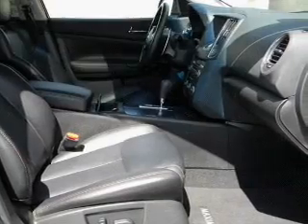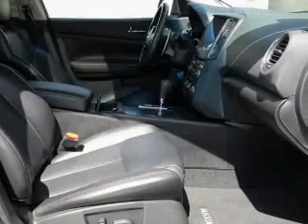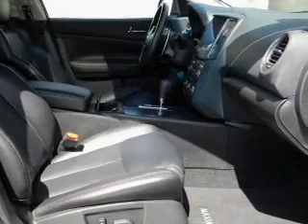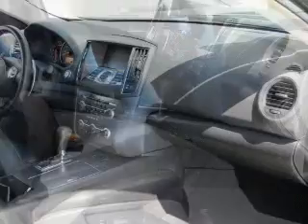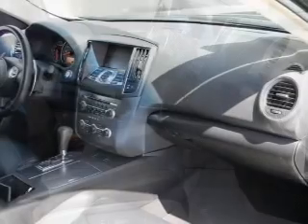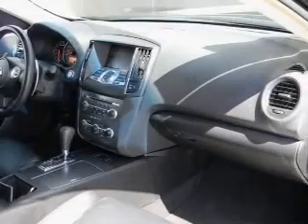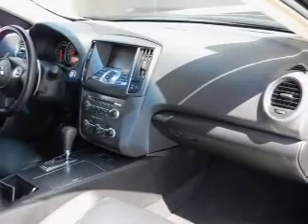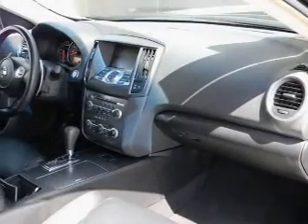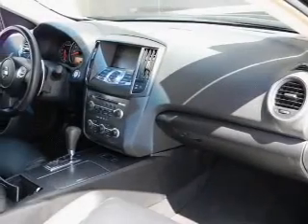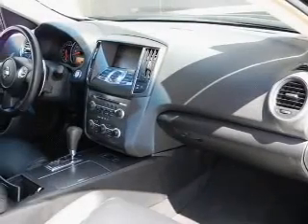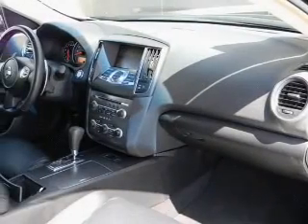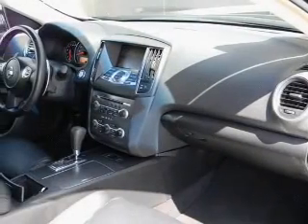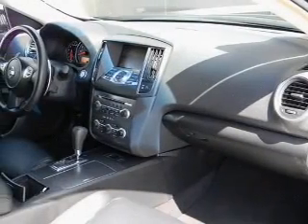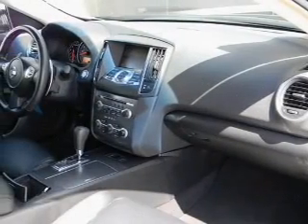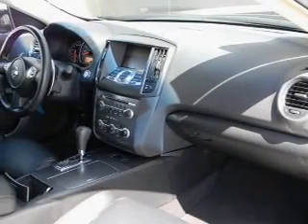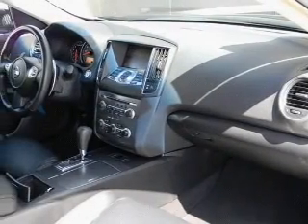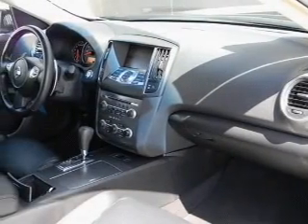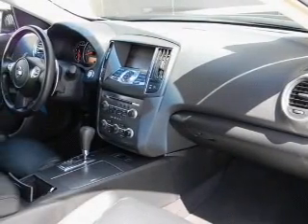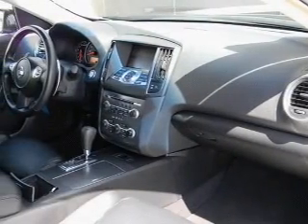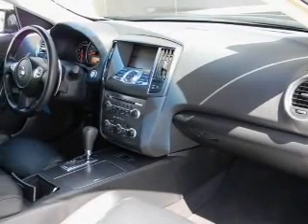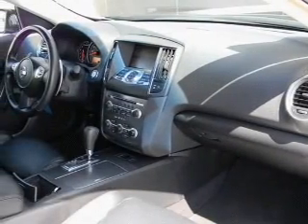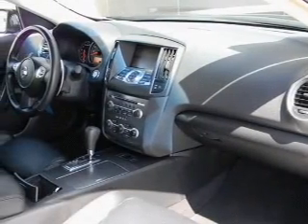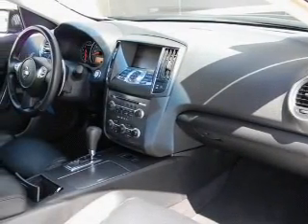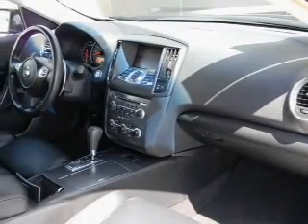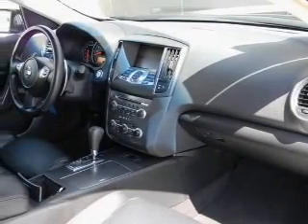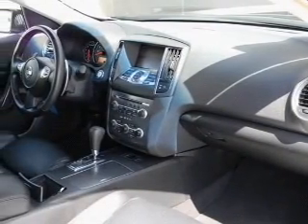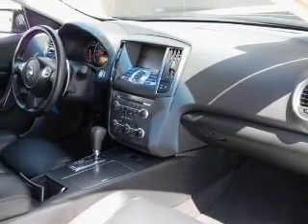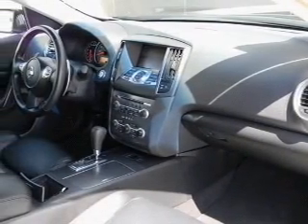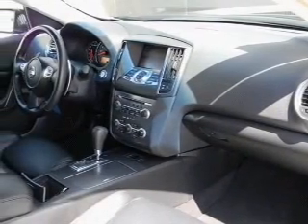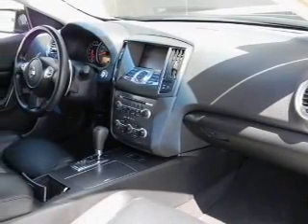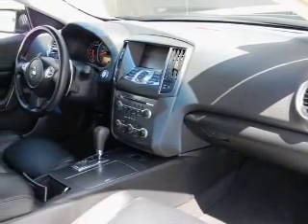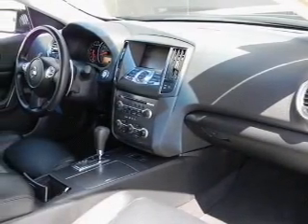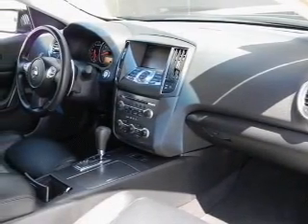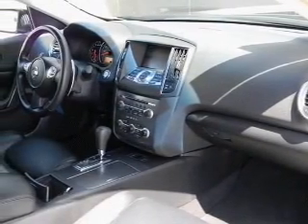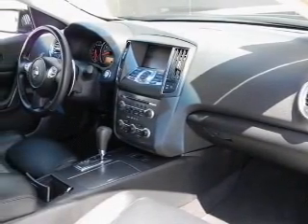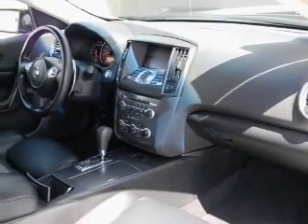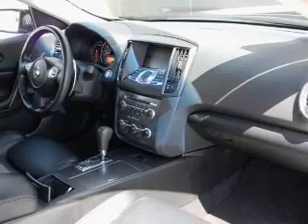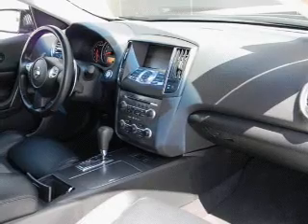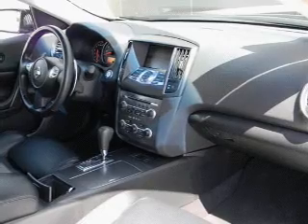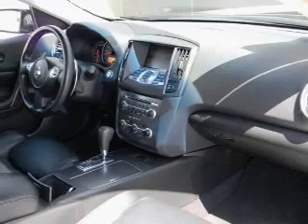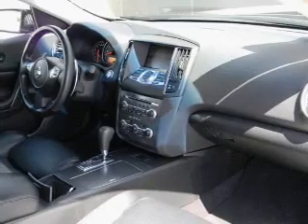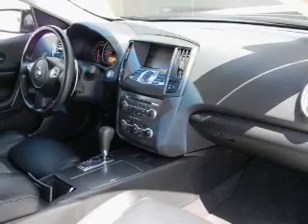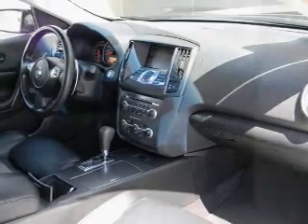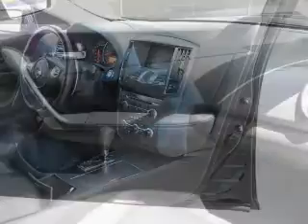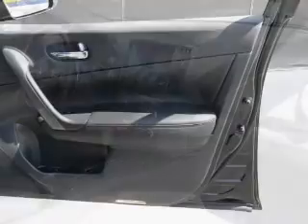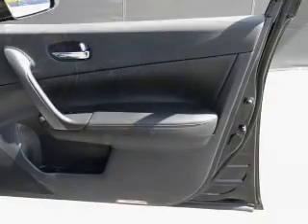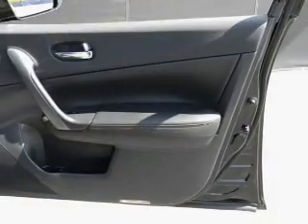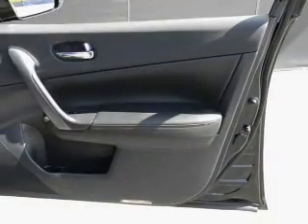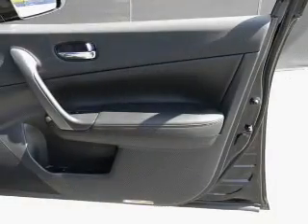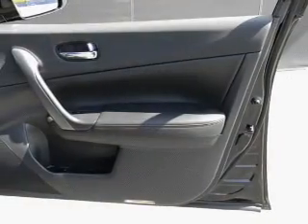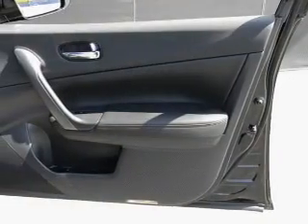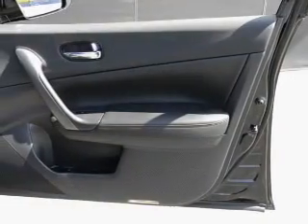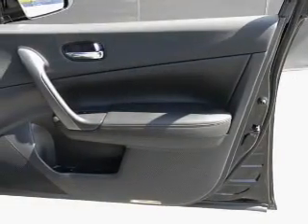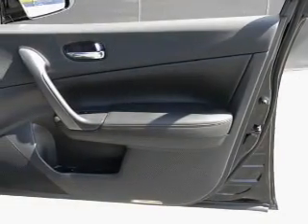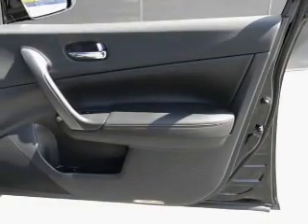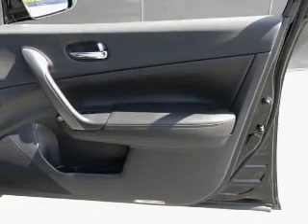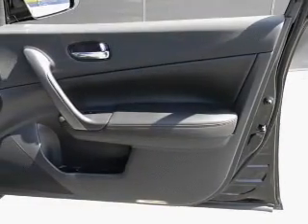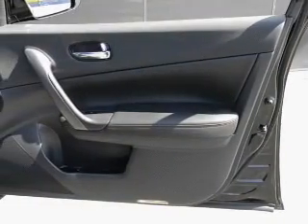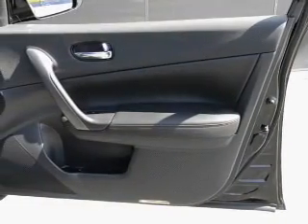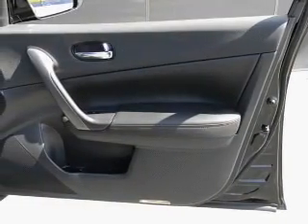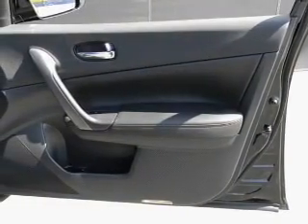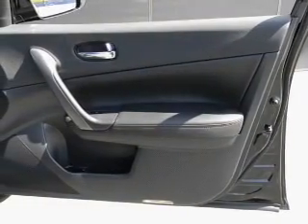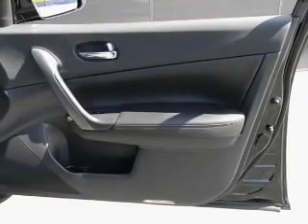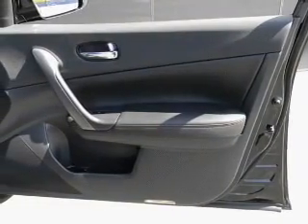Keyless entry. Power door locks. Power windows. Cruise control. Bluetooth wireless. AM FM stereo. Power steering.